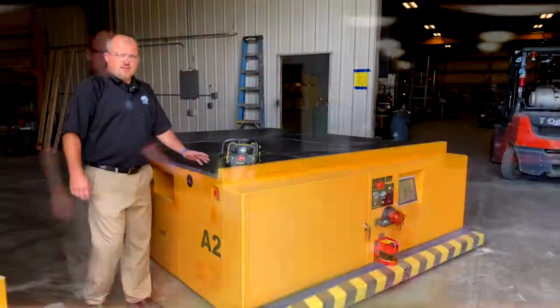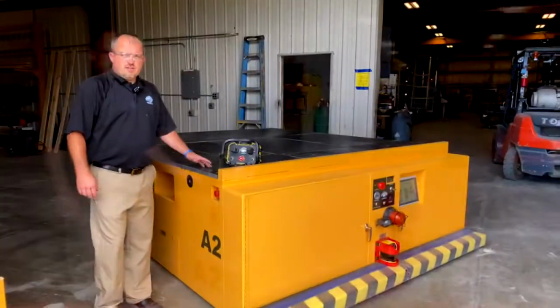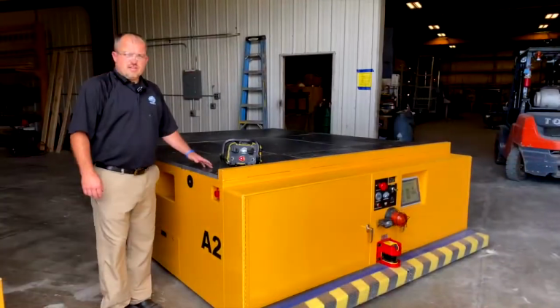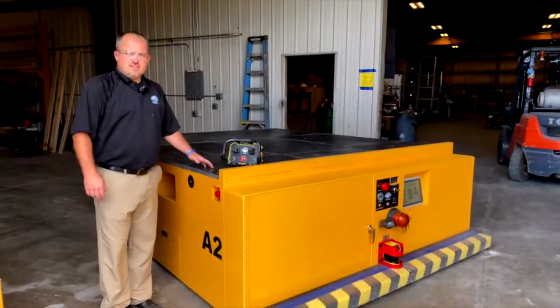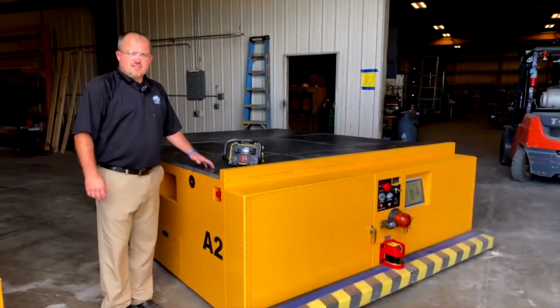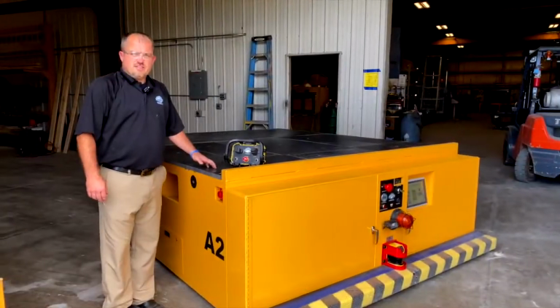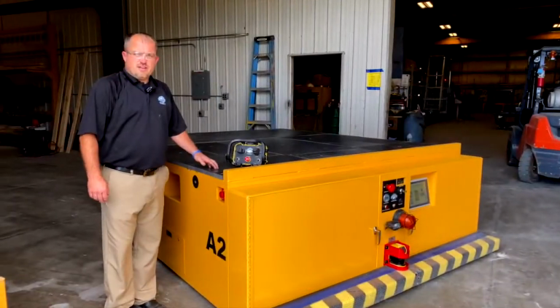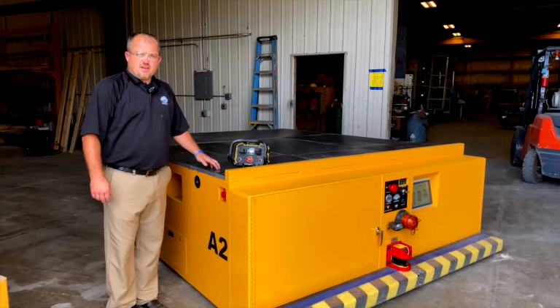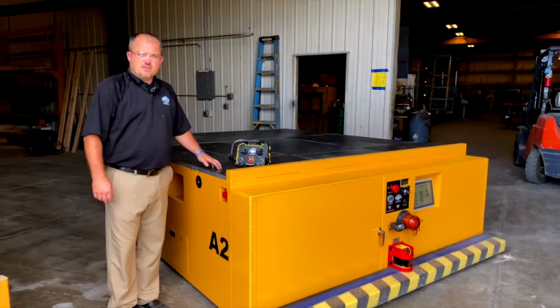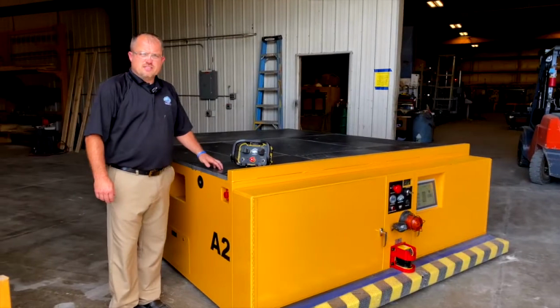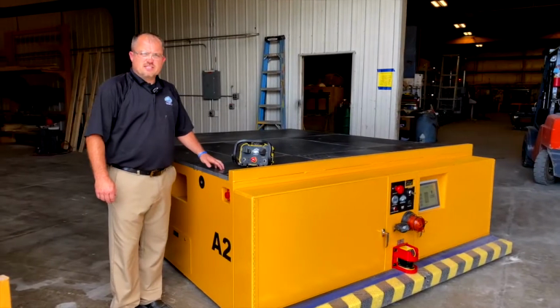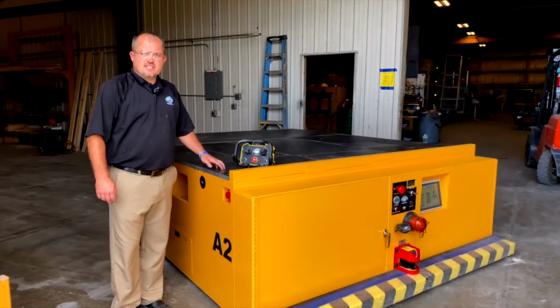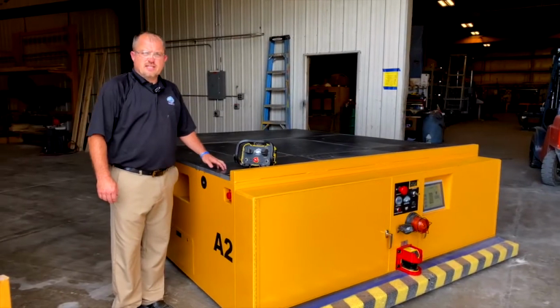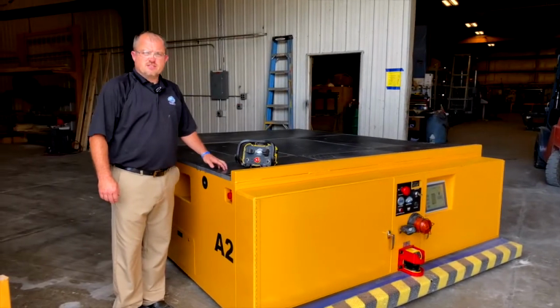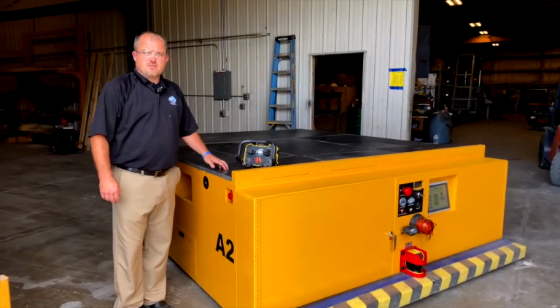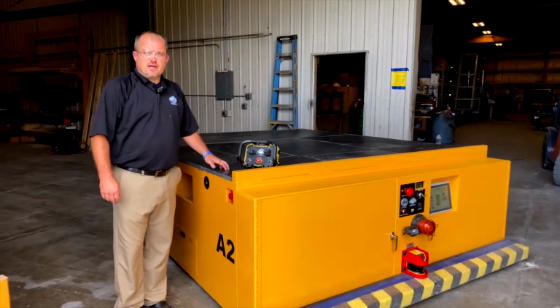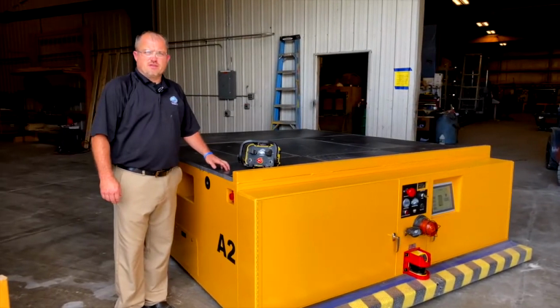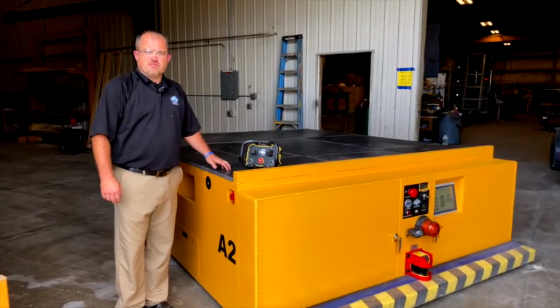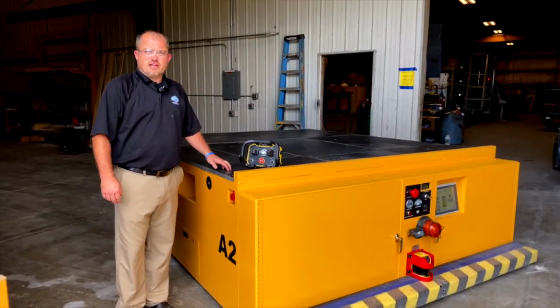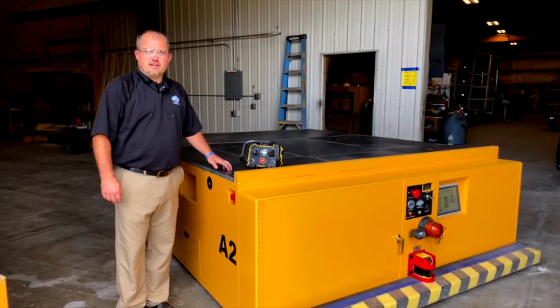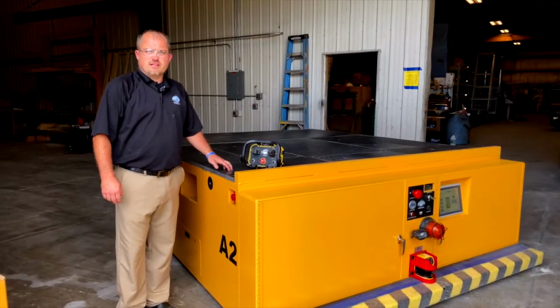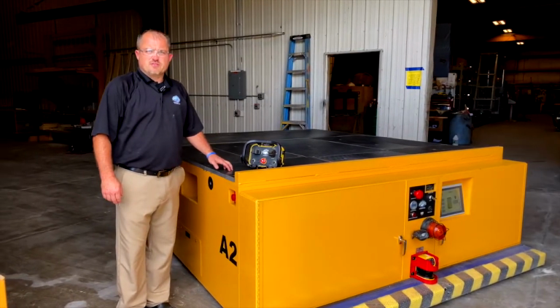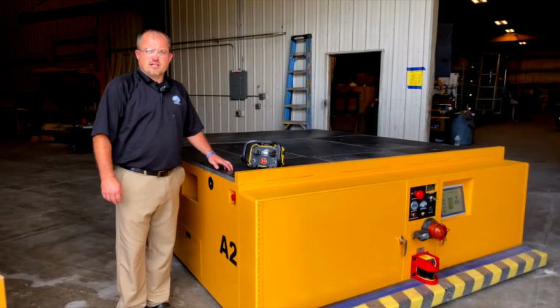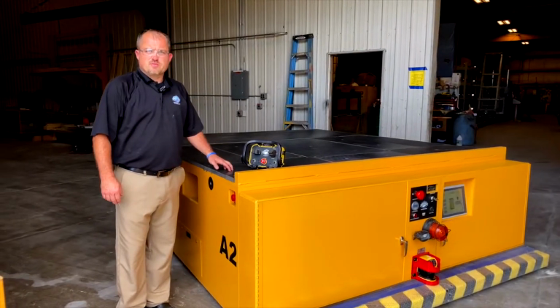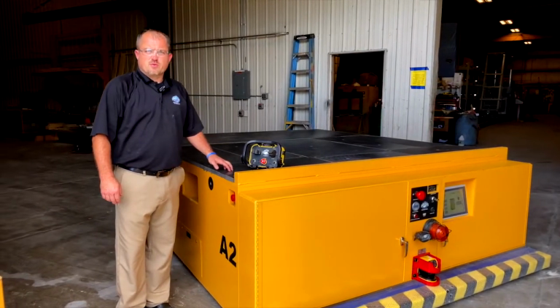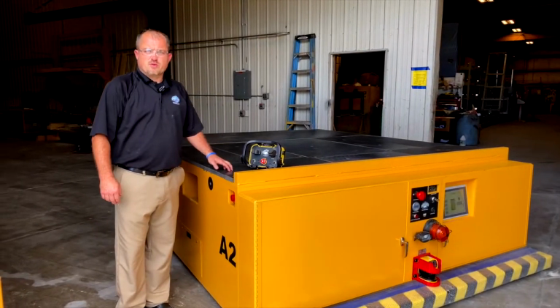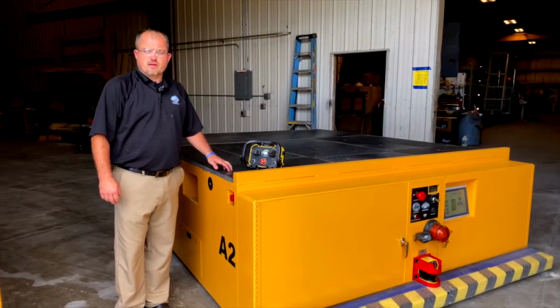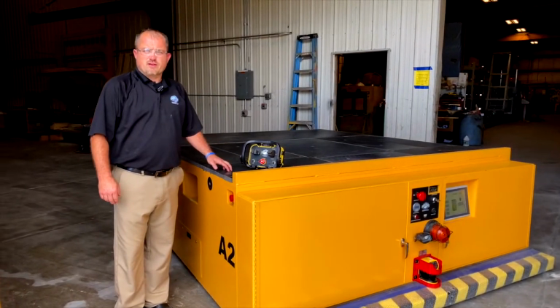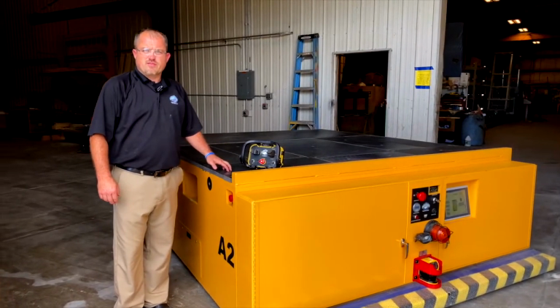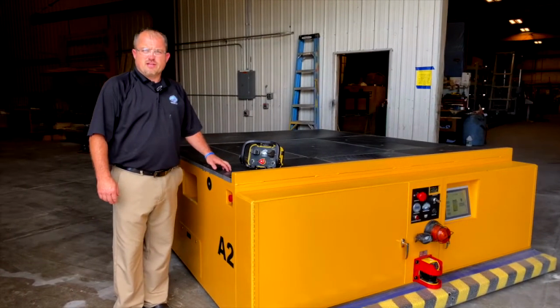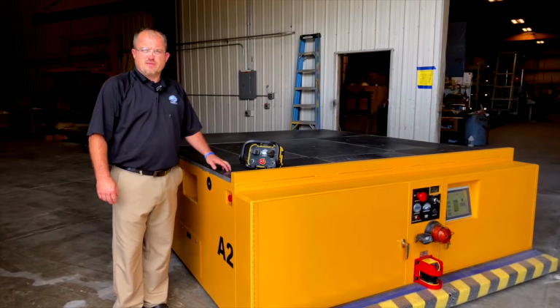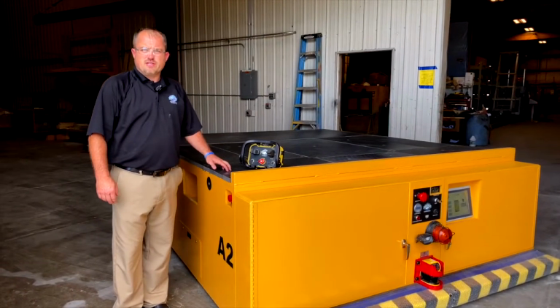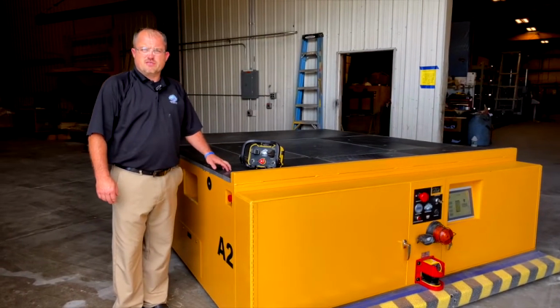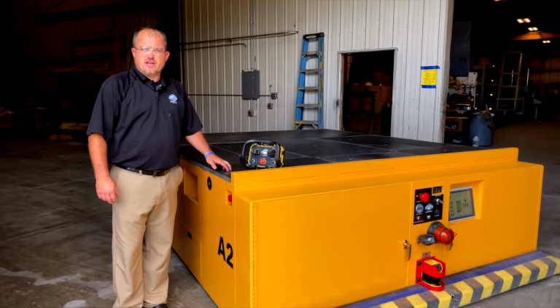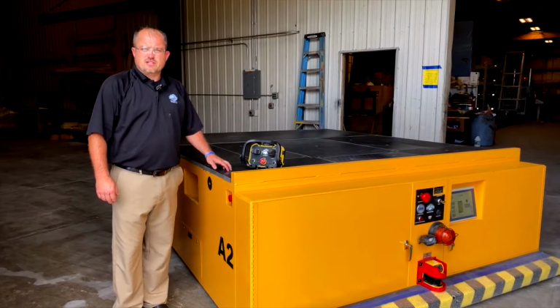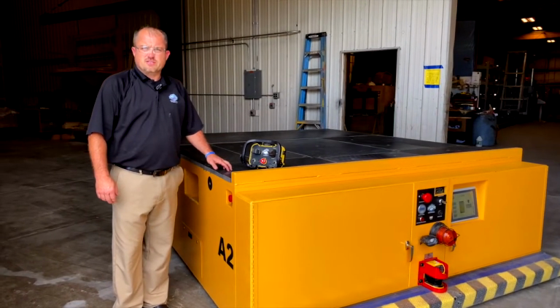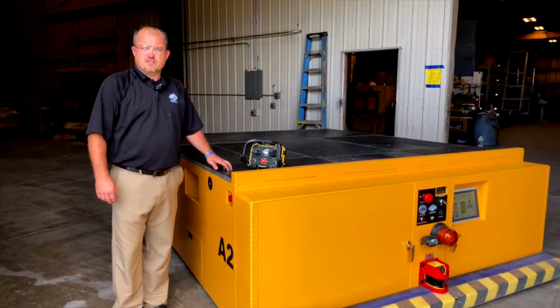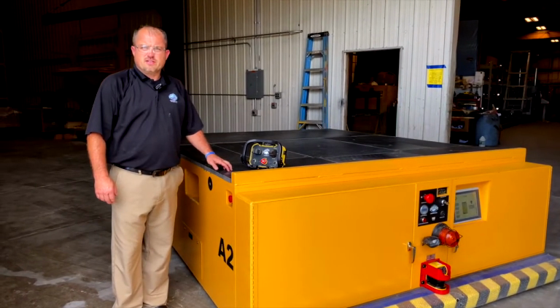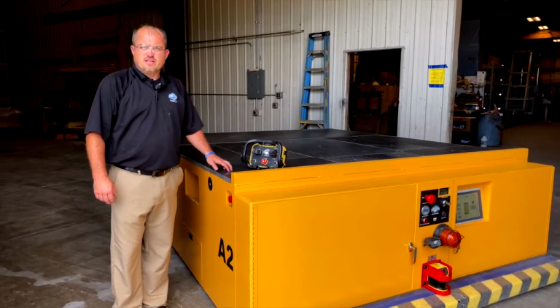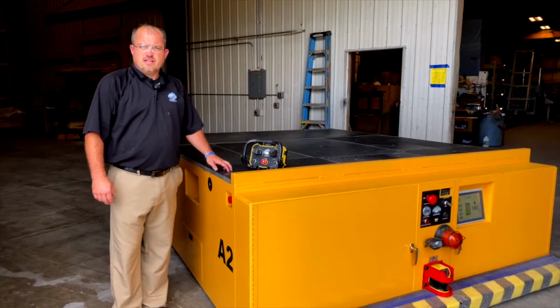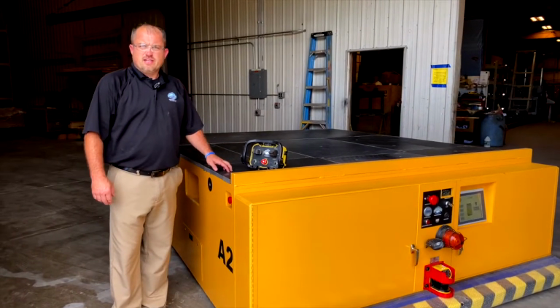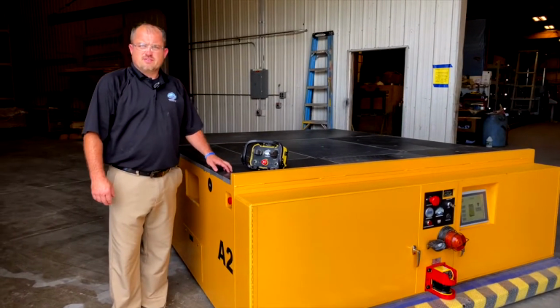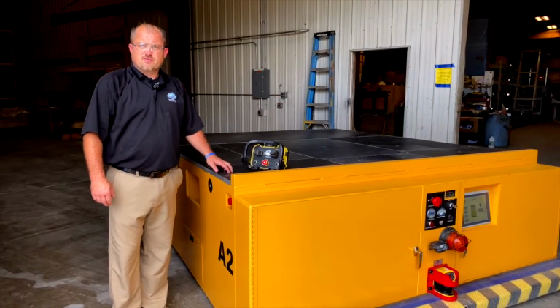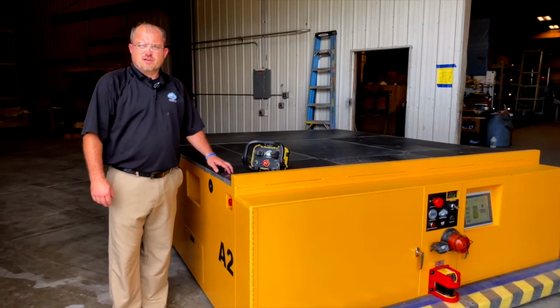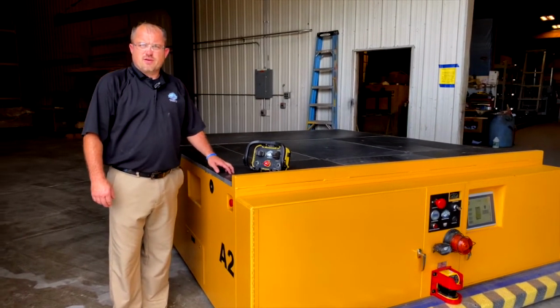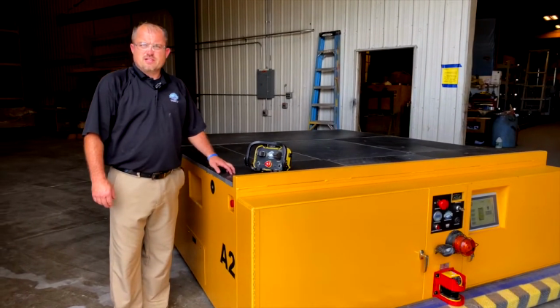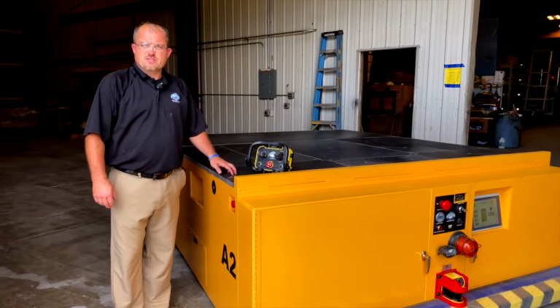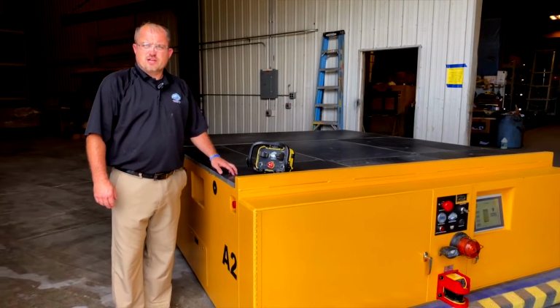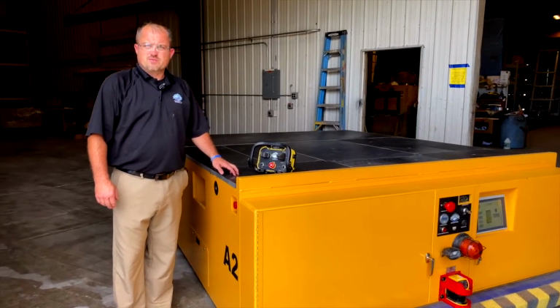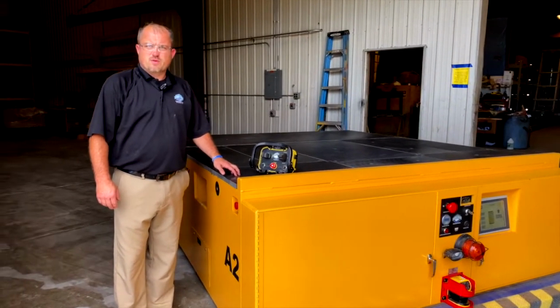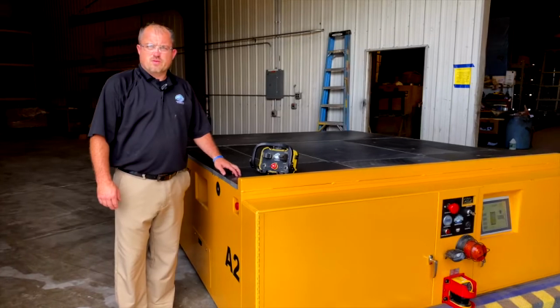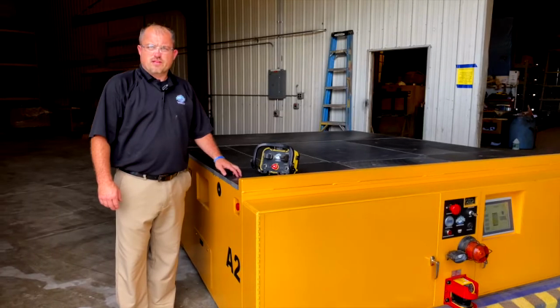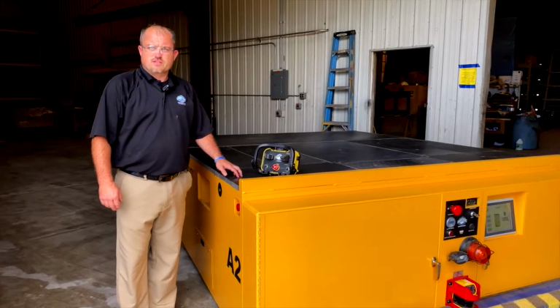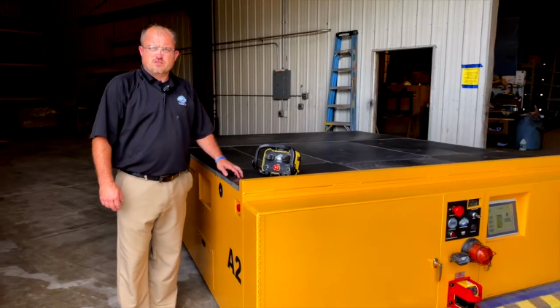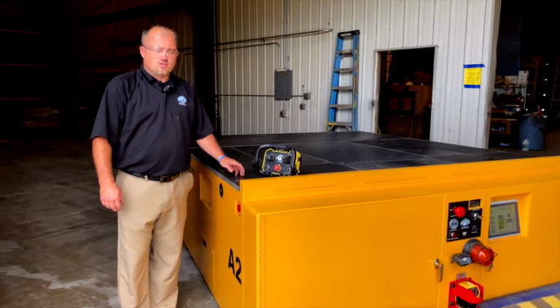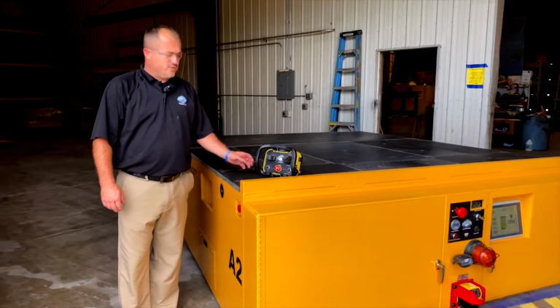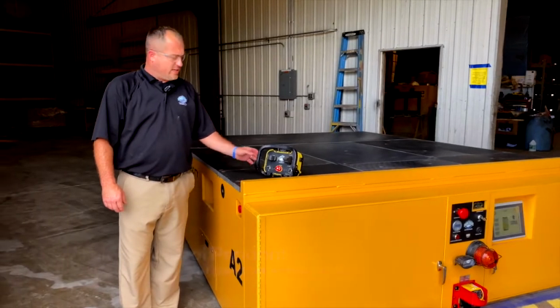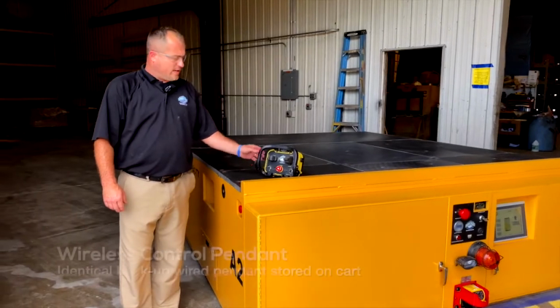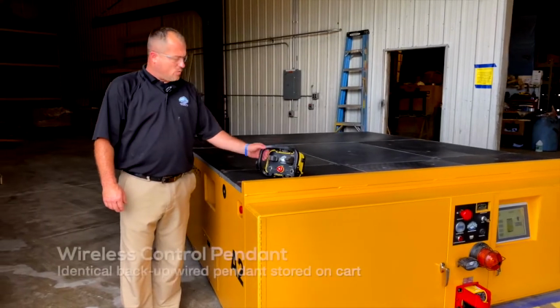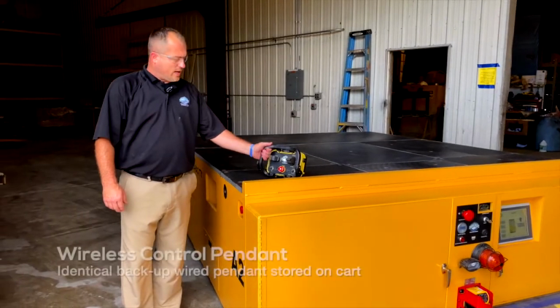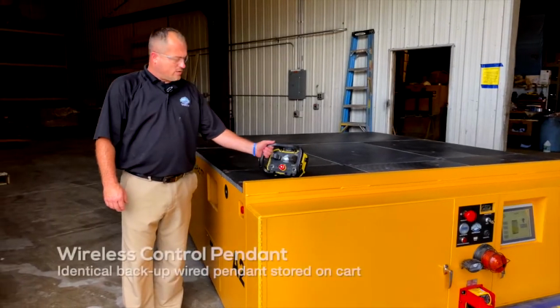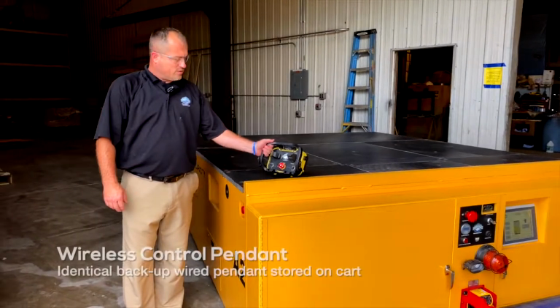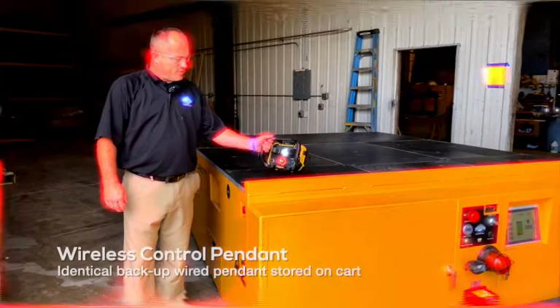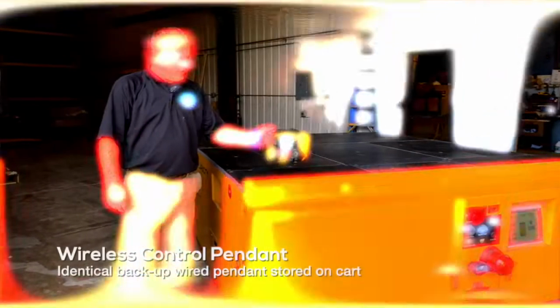This is a 160,000 pound flat deck transporter by Green Valley Manufacturing. It is a free-range transporter that is controlled via a wireless pendant.